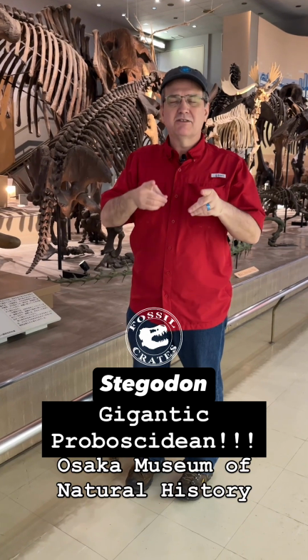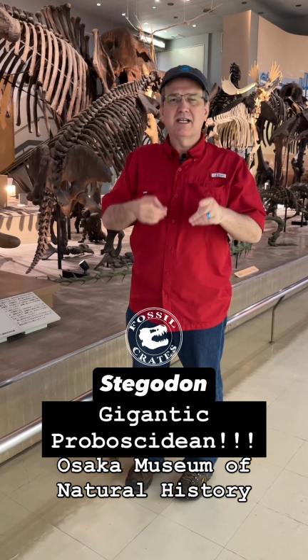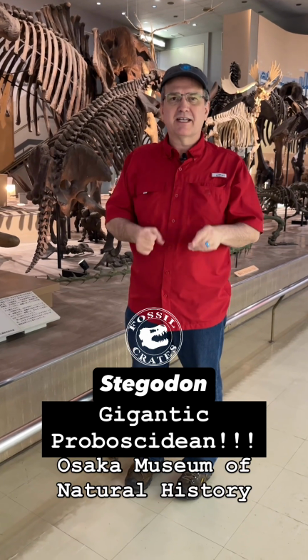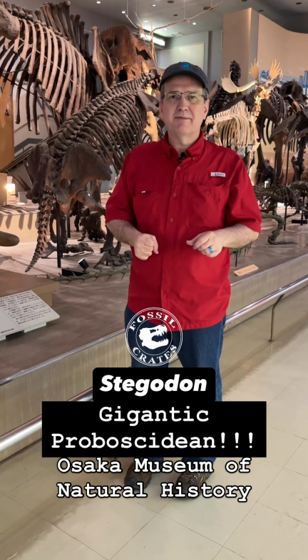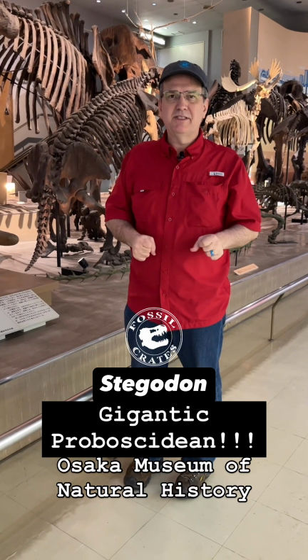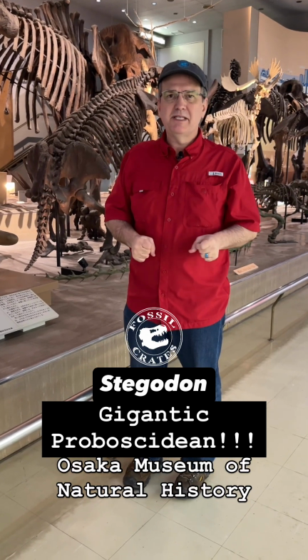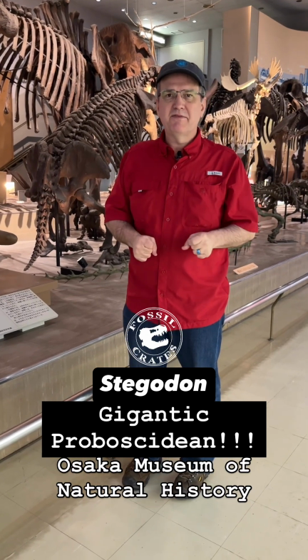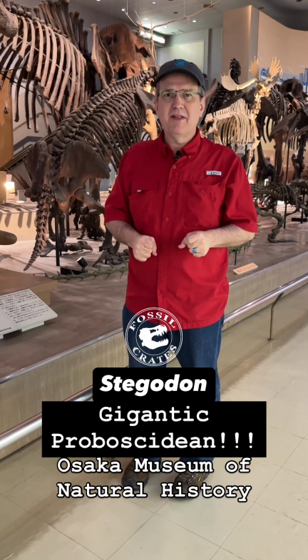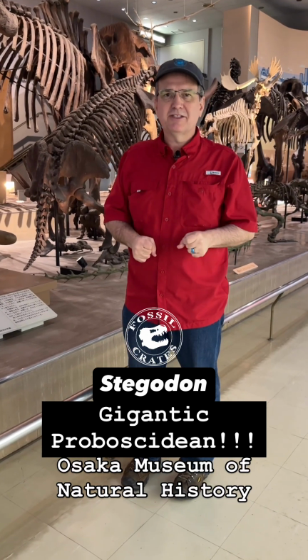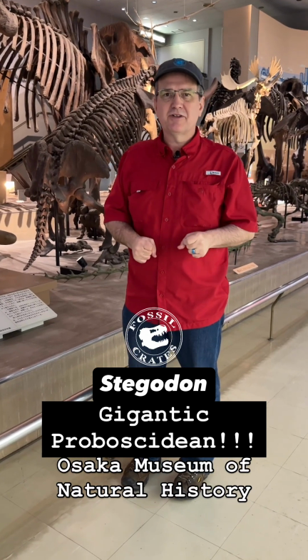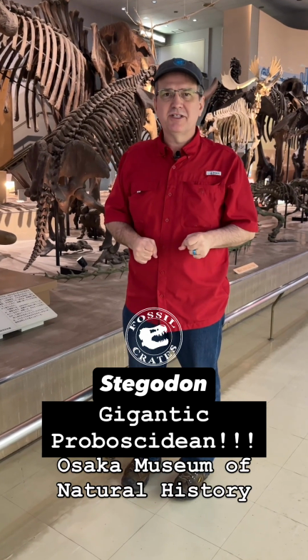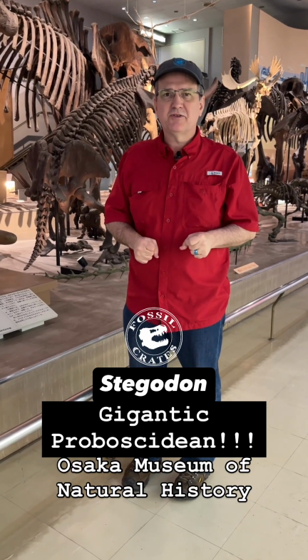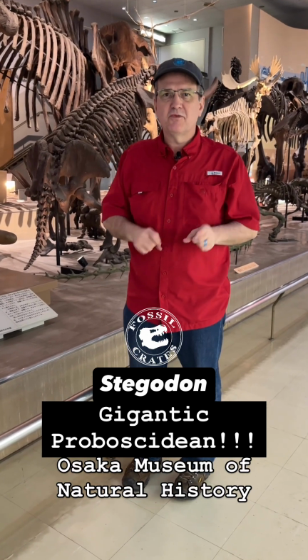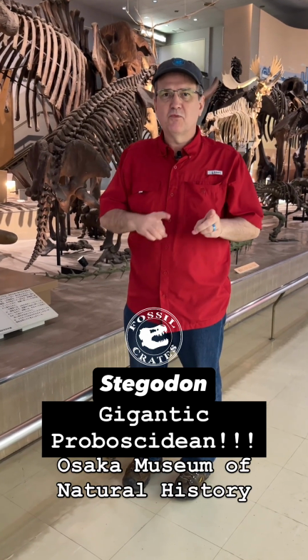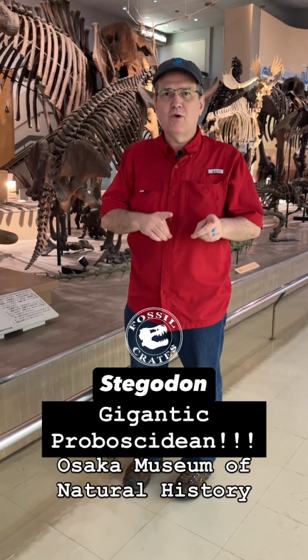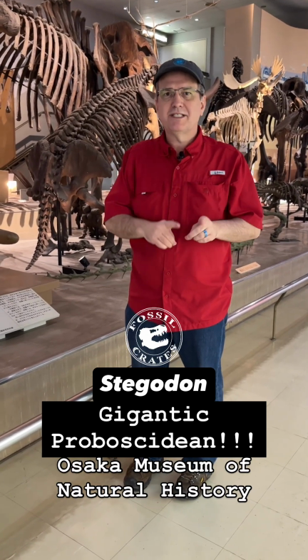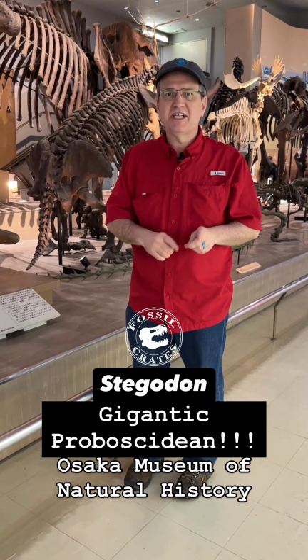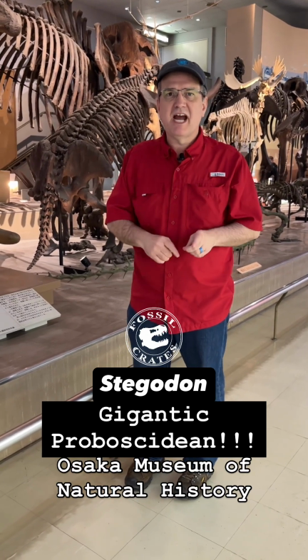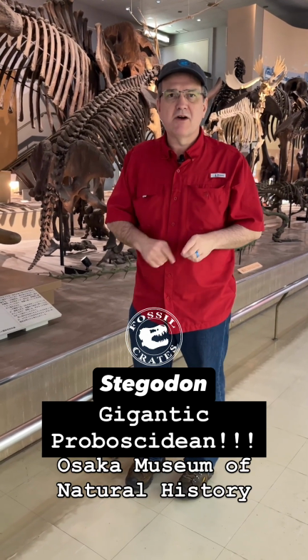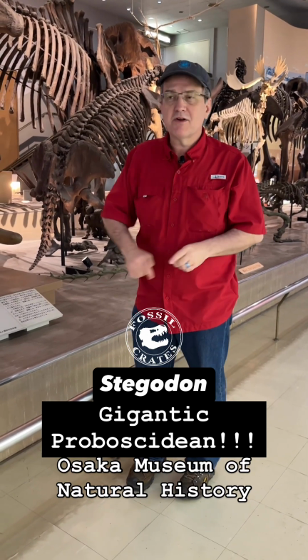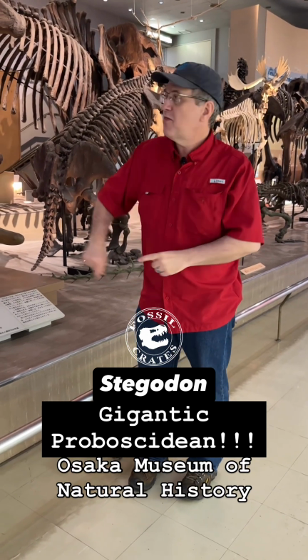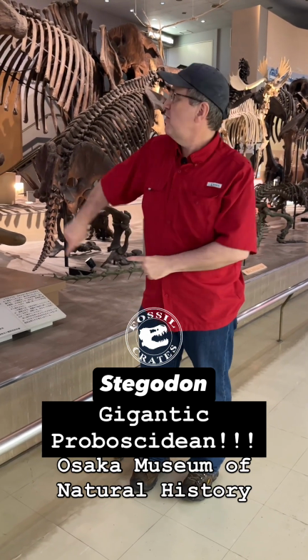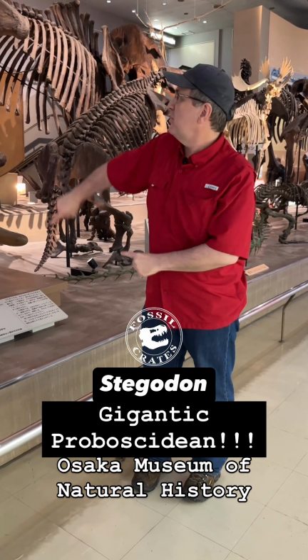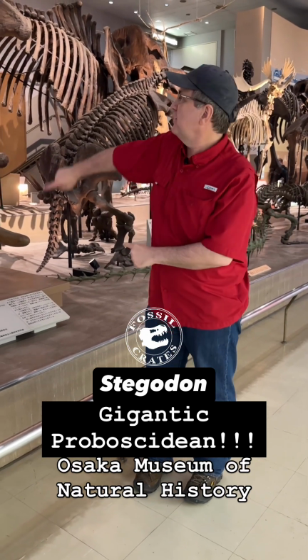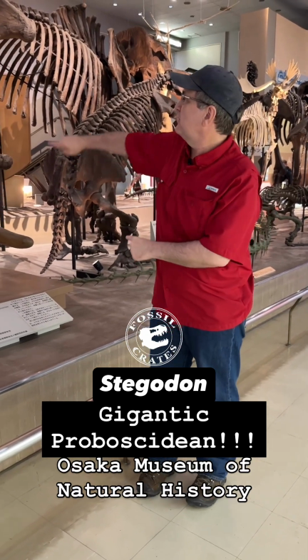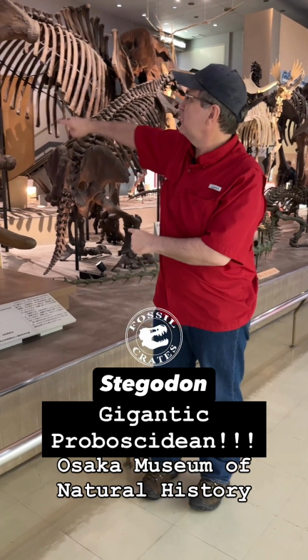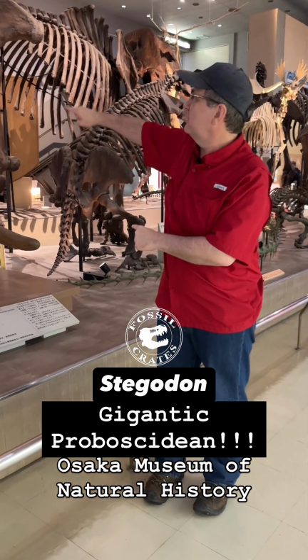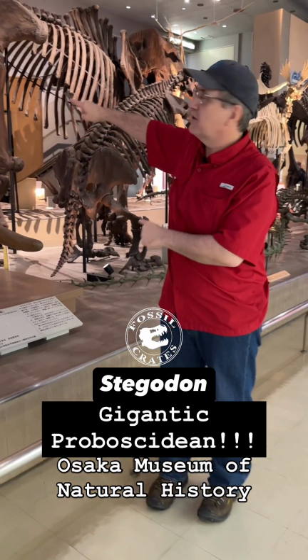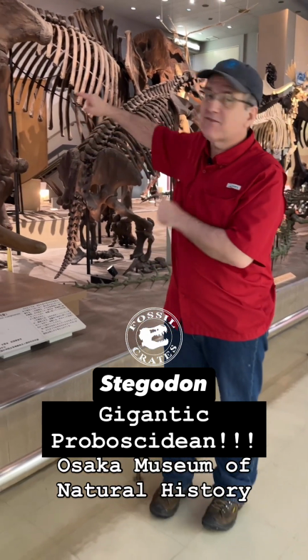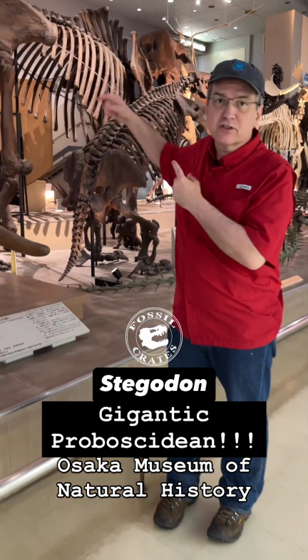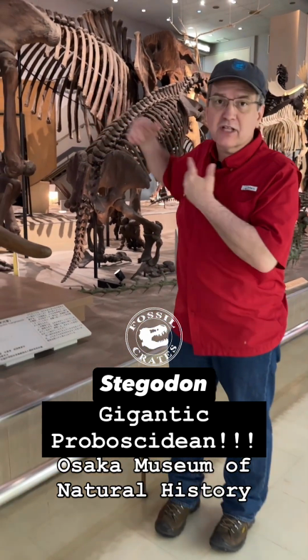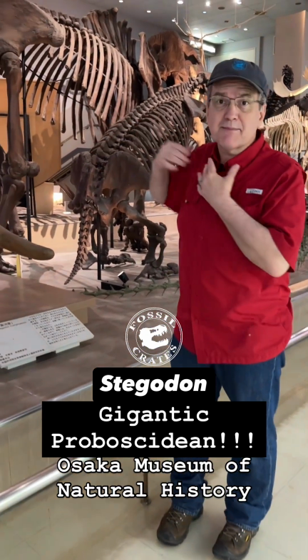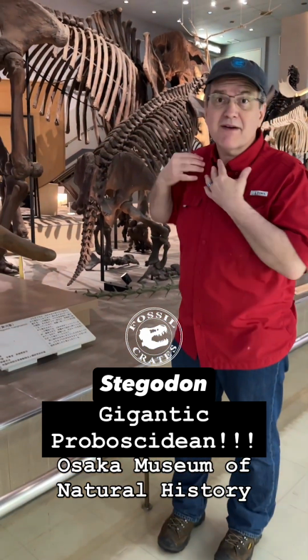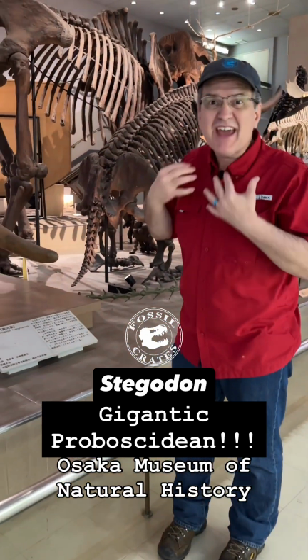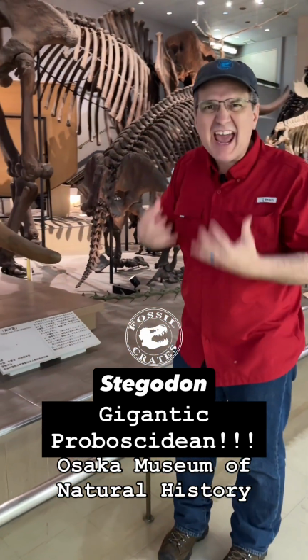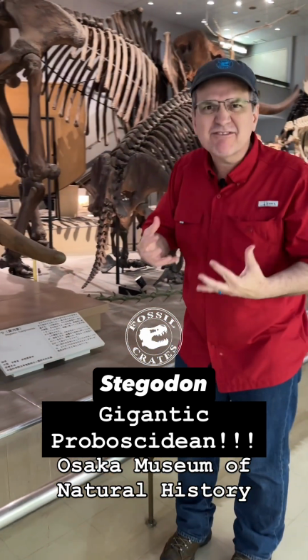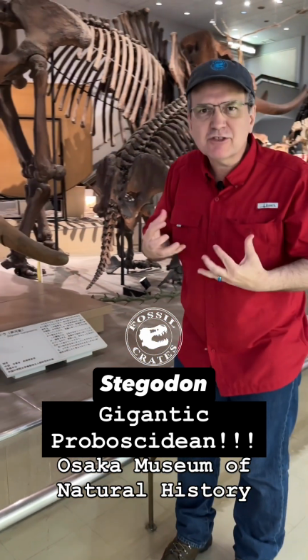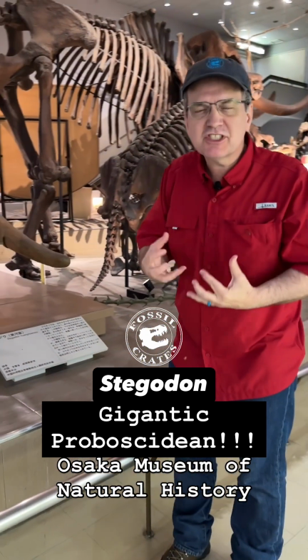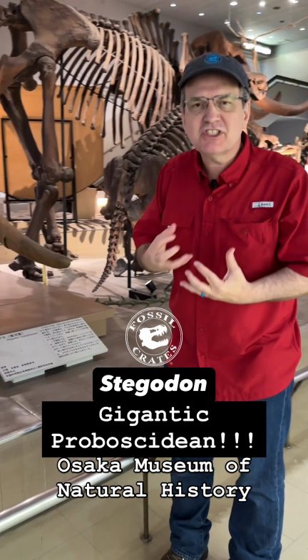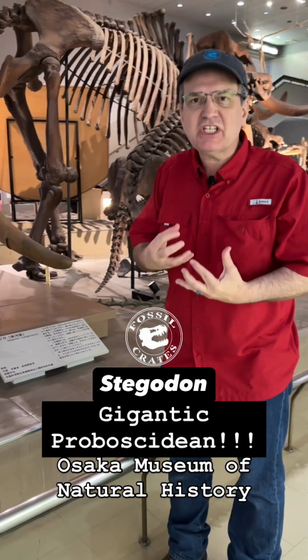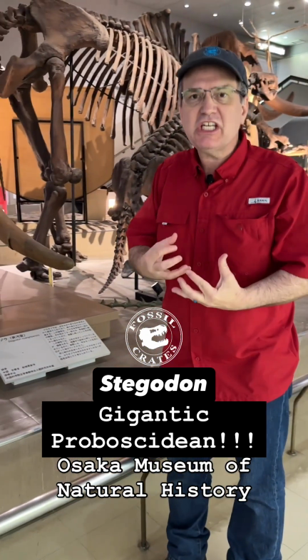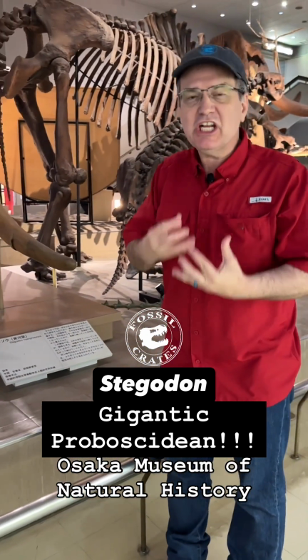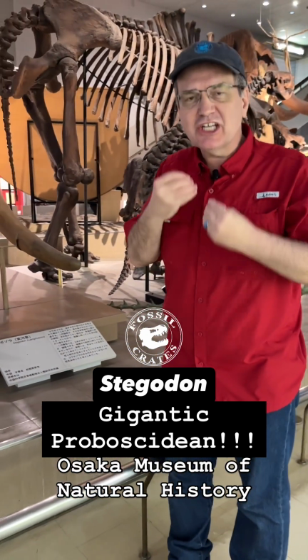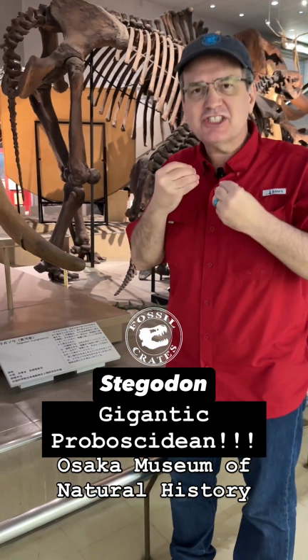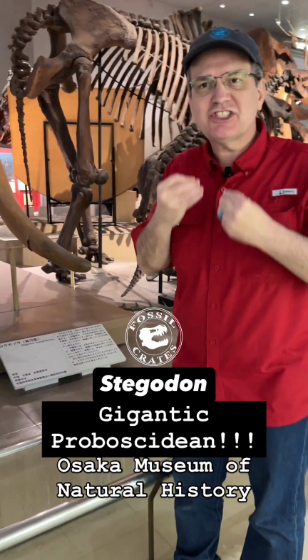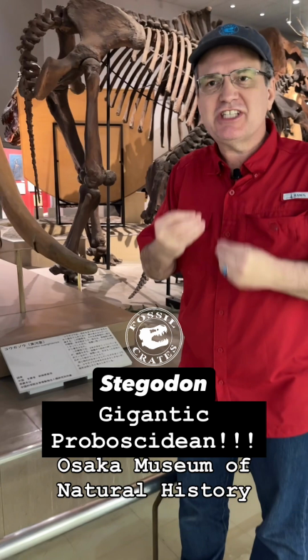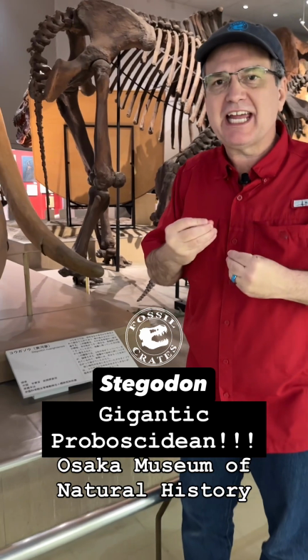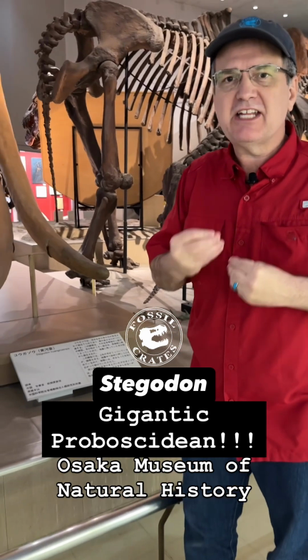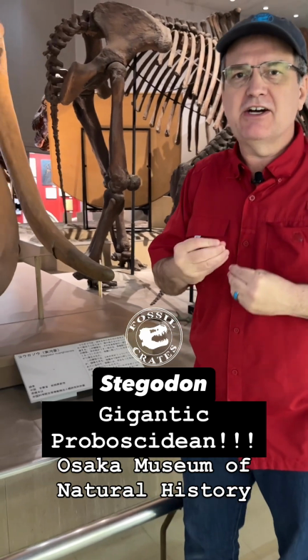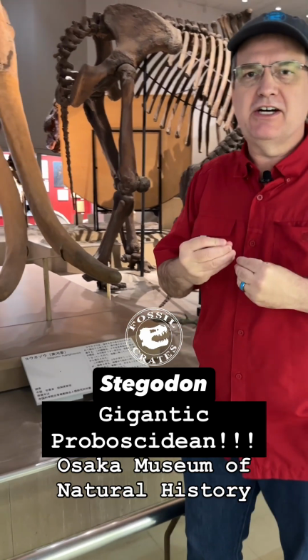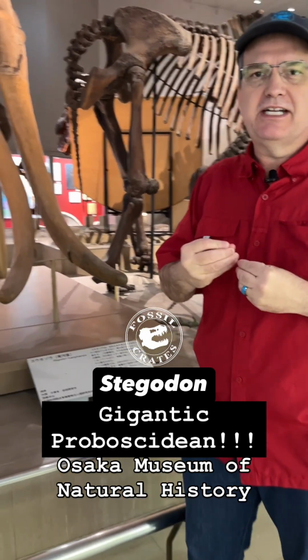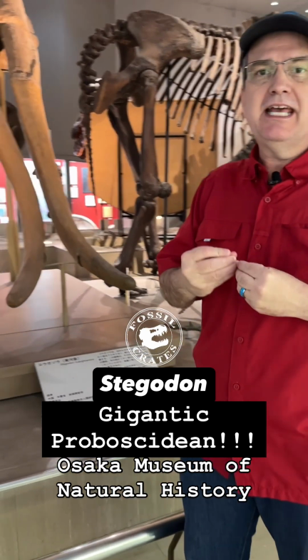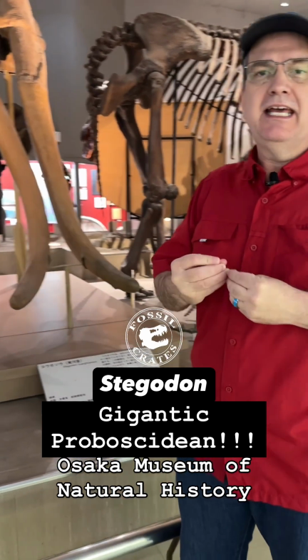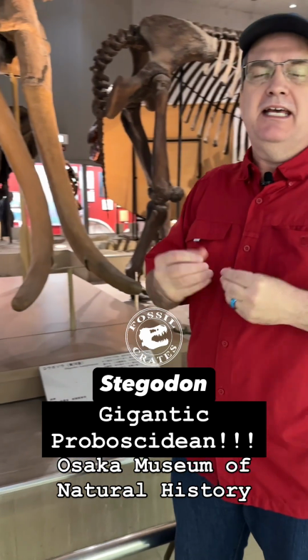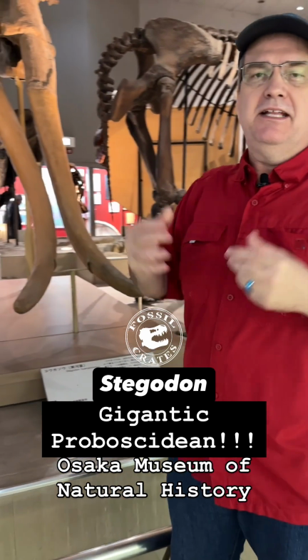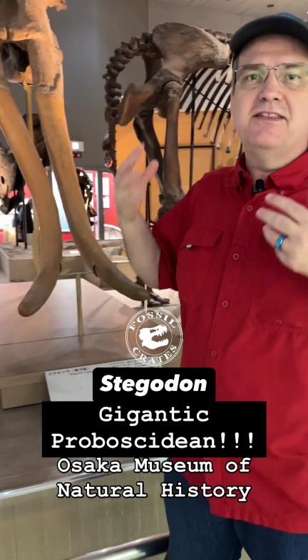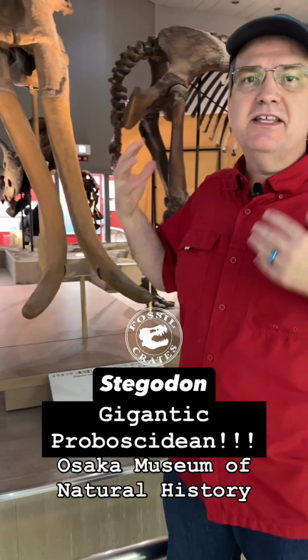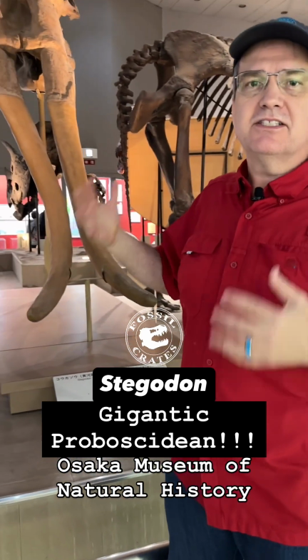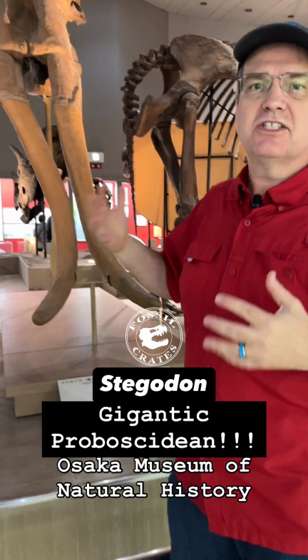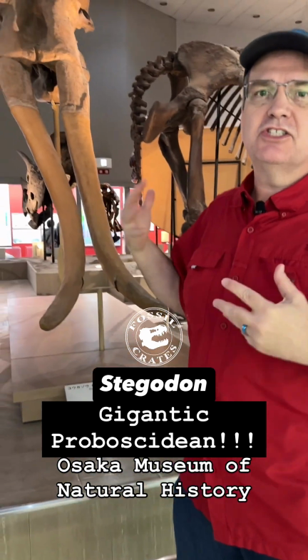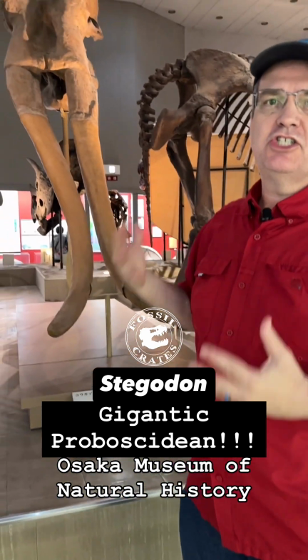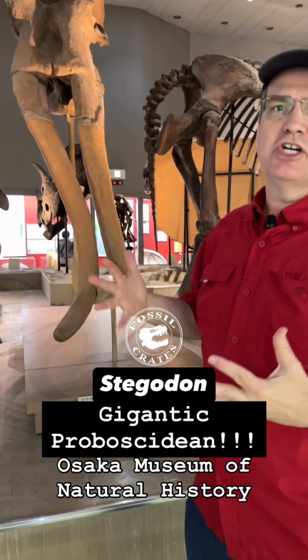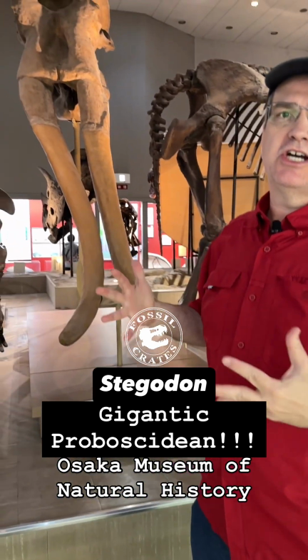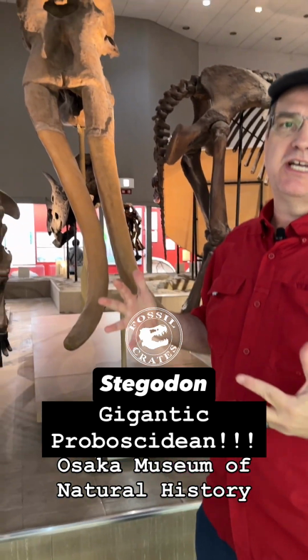Osaka Museum of Natural History, watch out. This is the first time I've ever seen a Stegadon this giant.